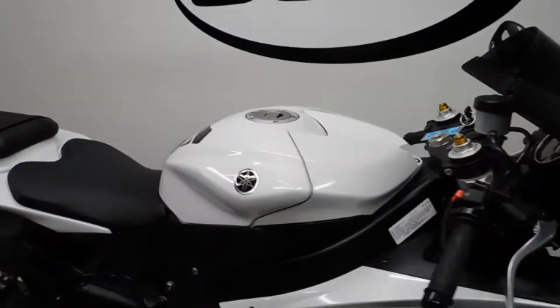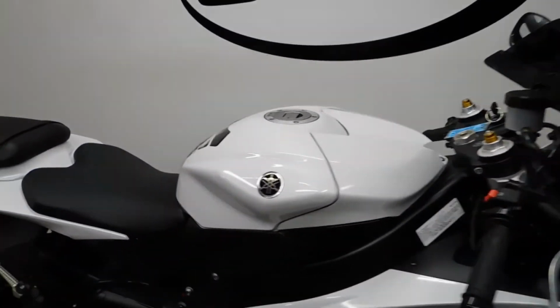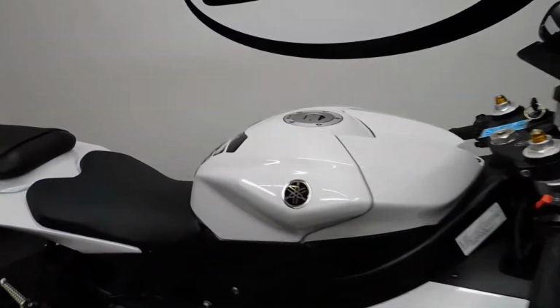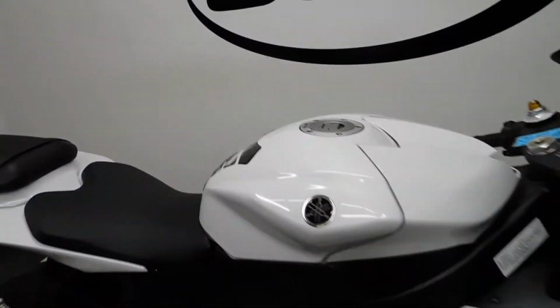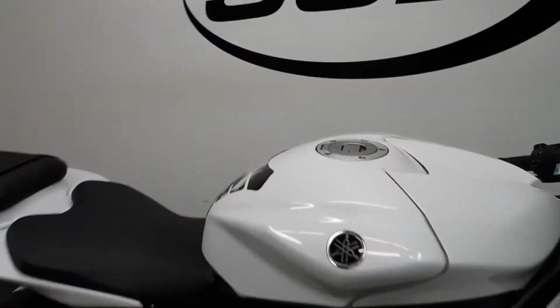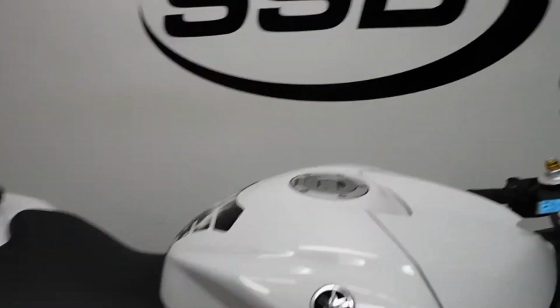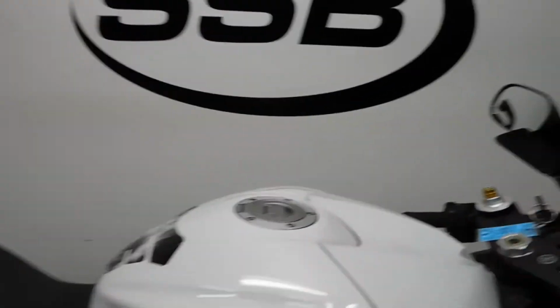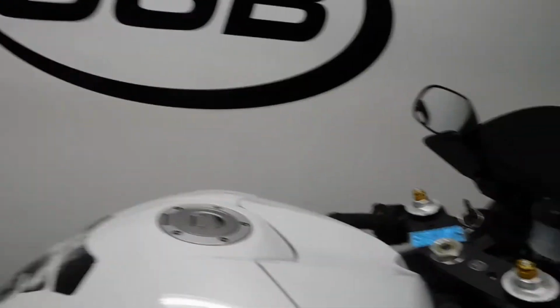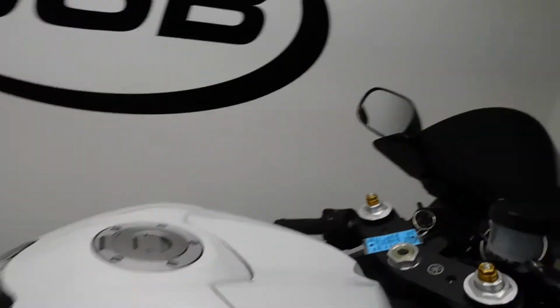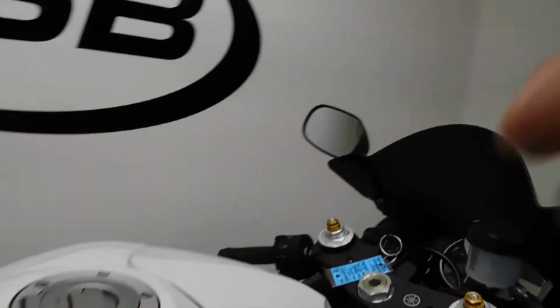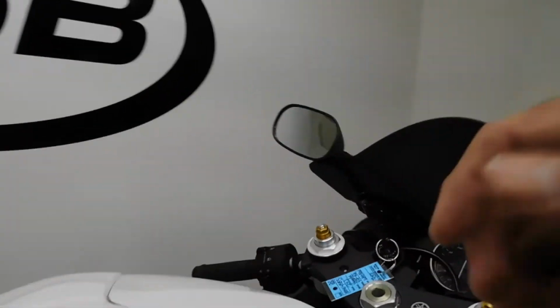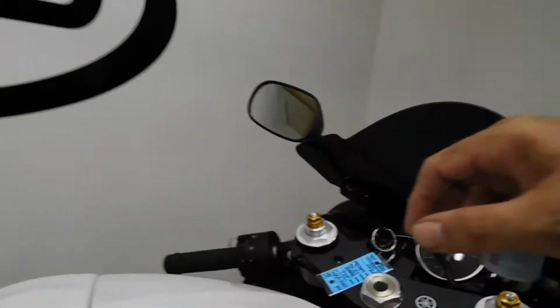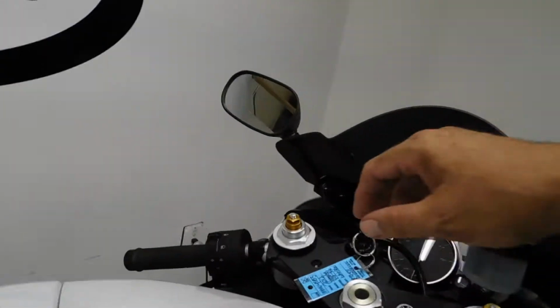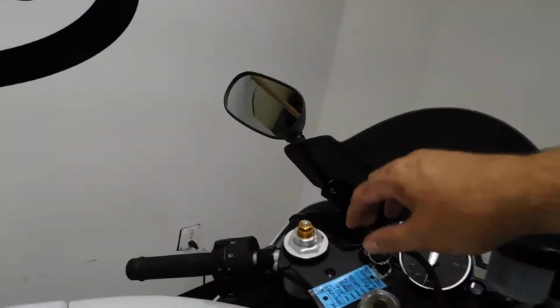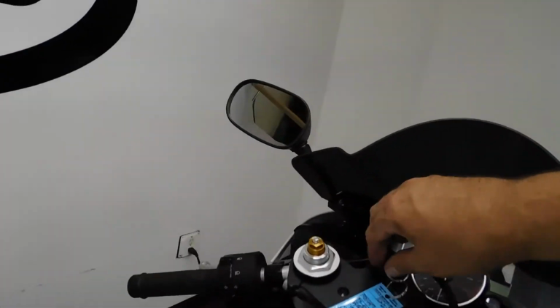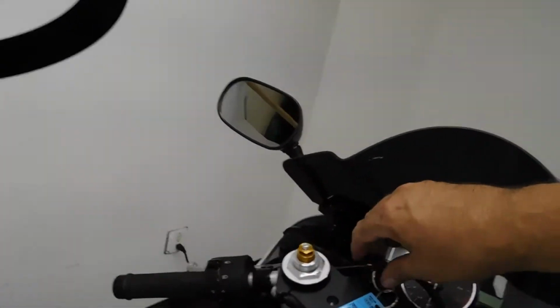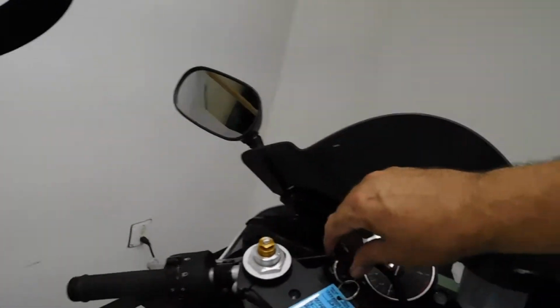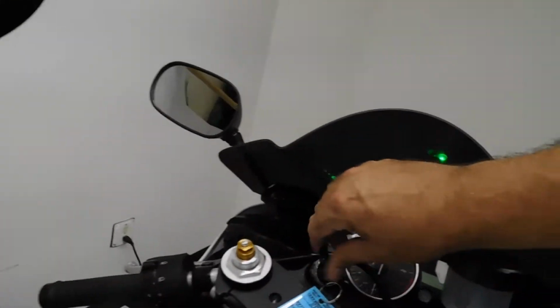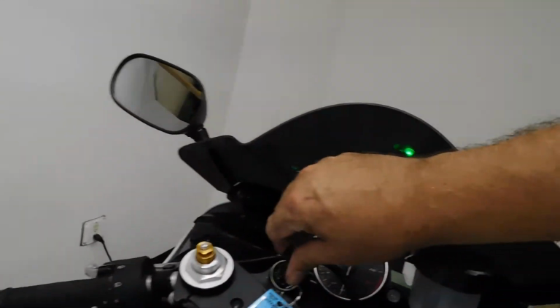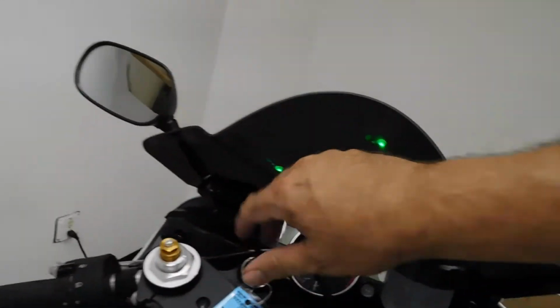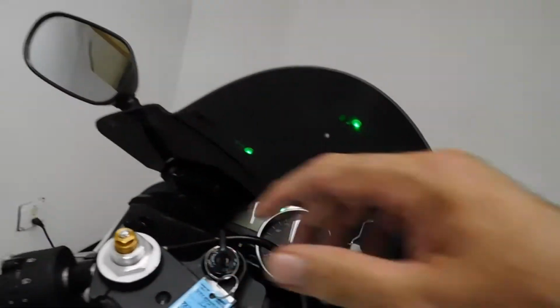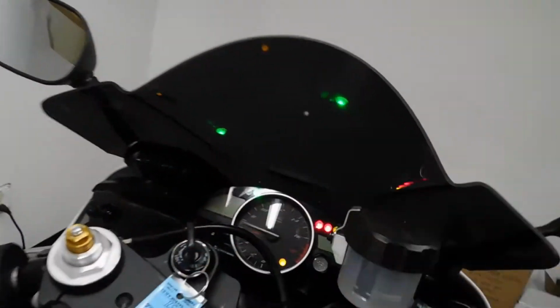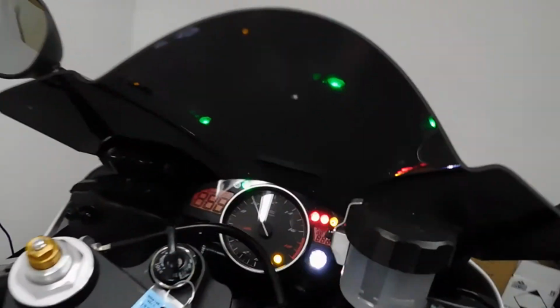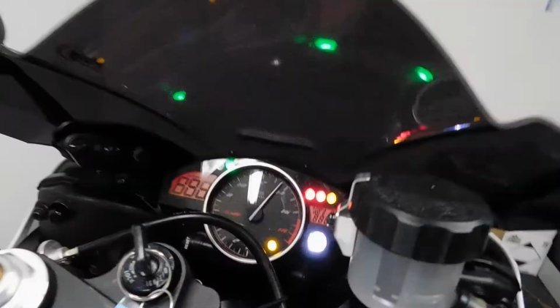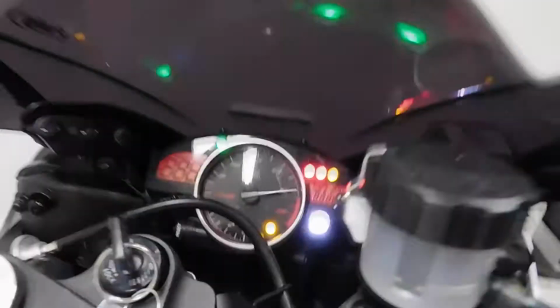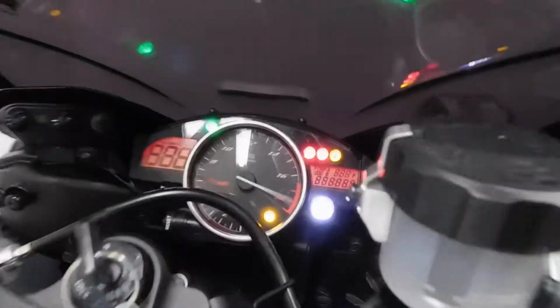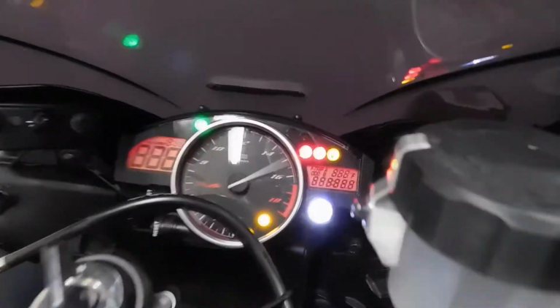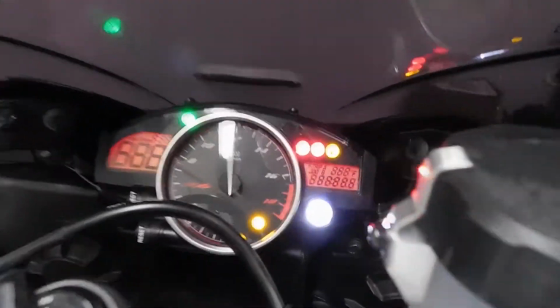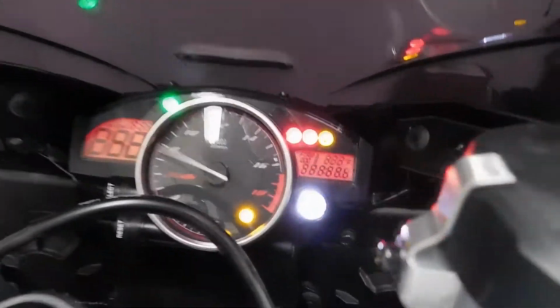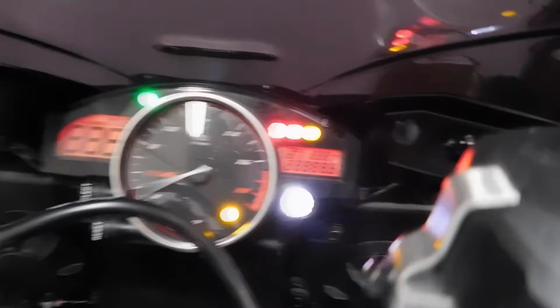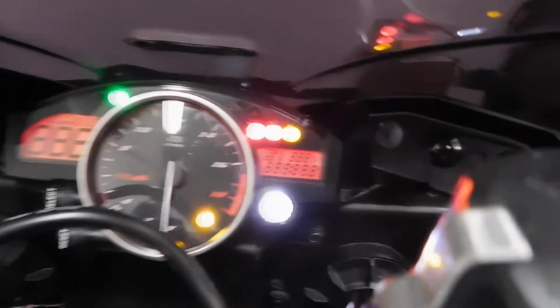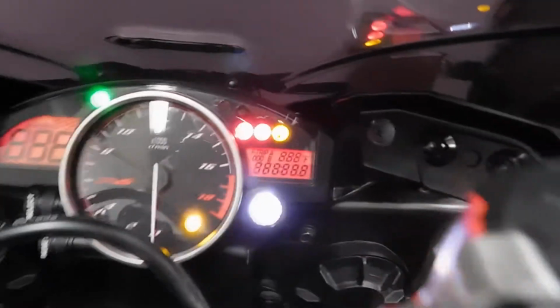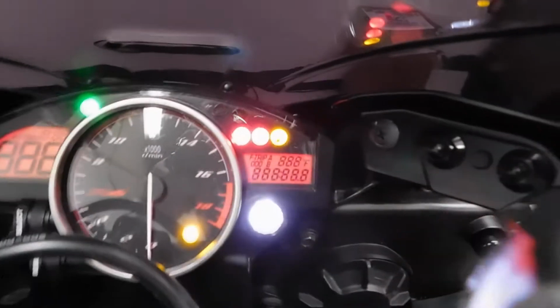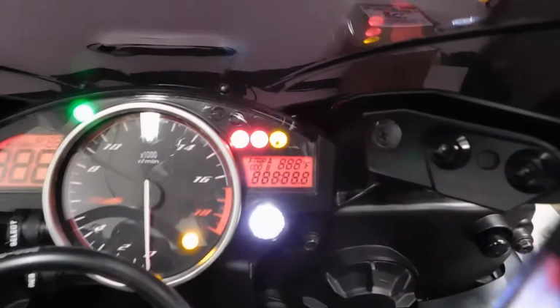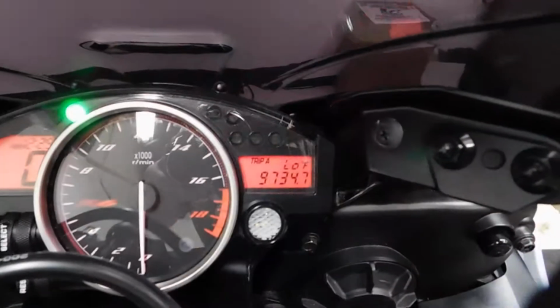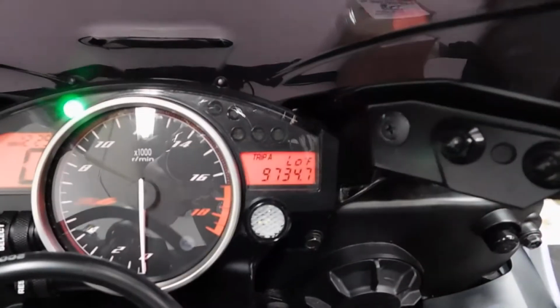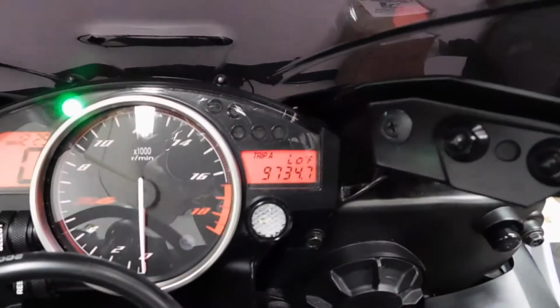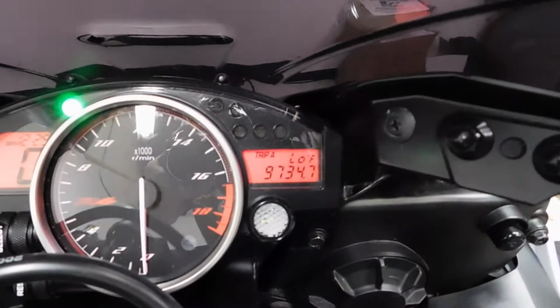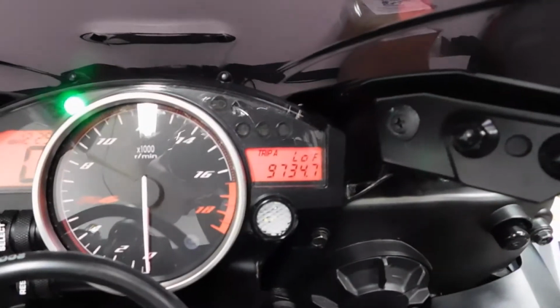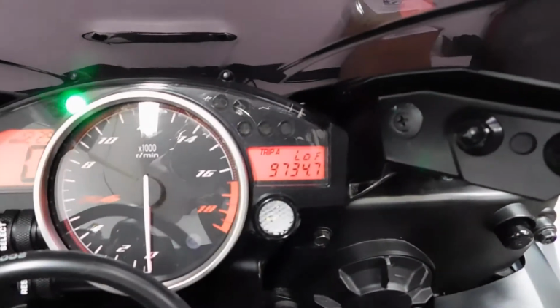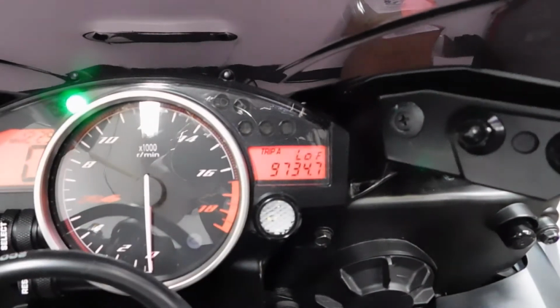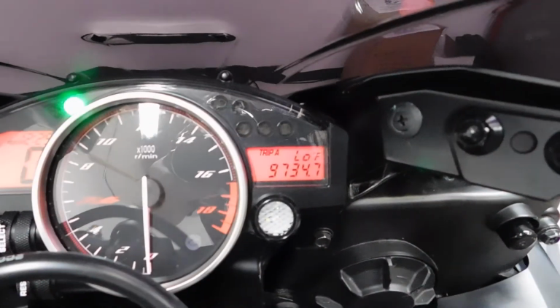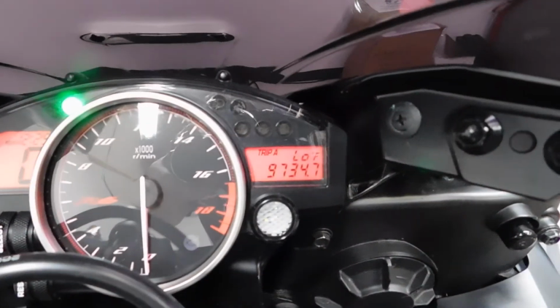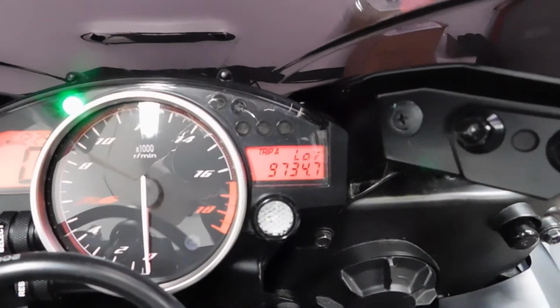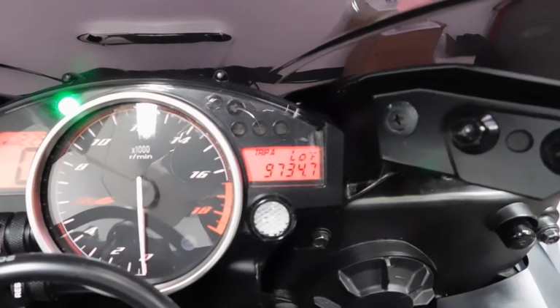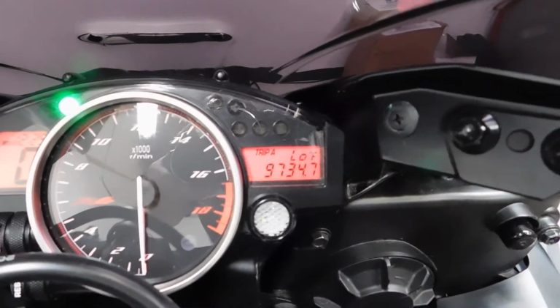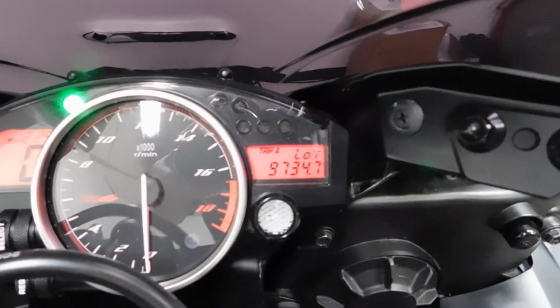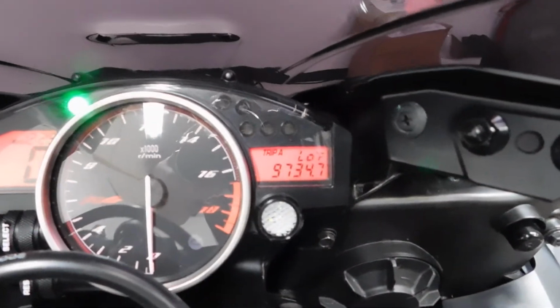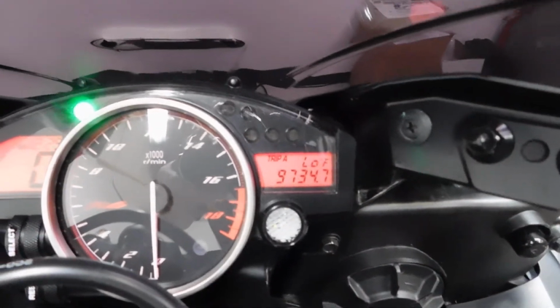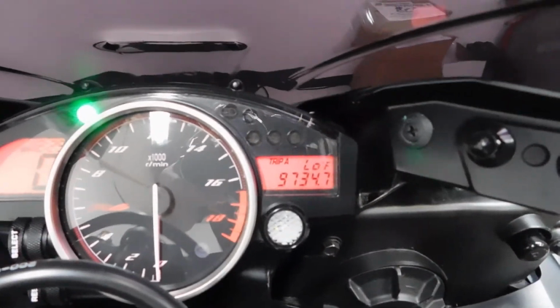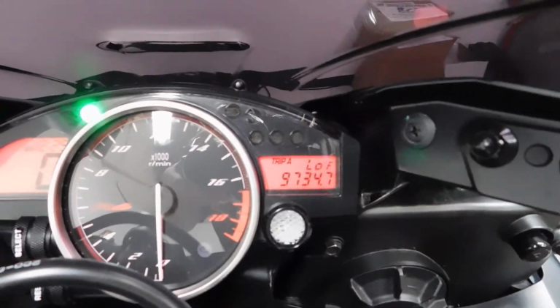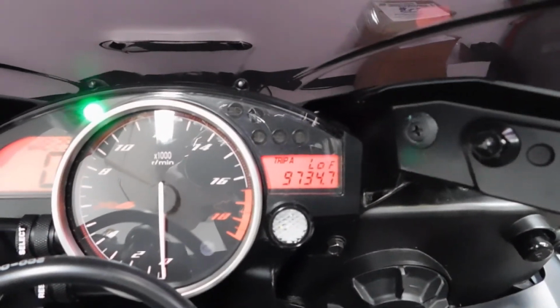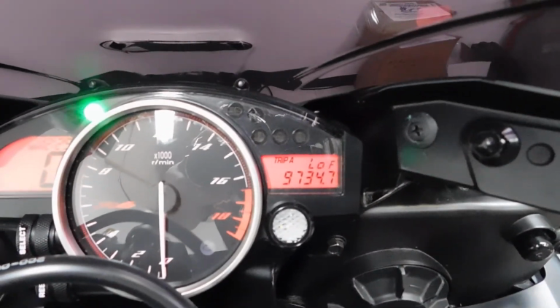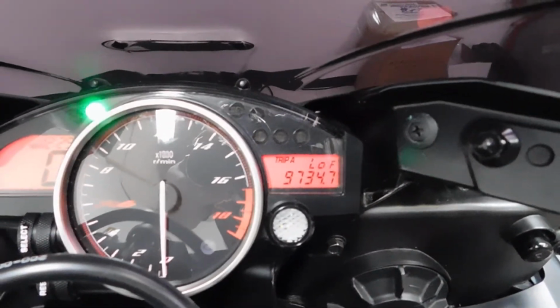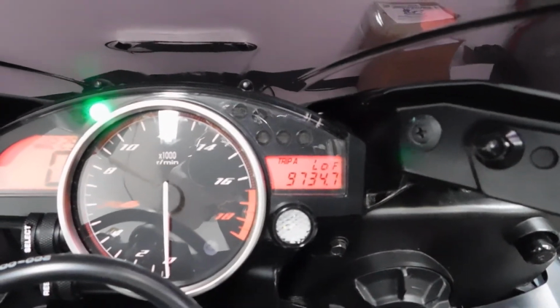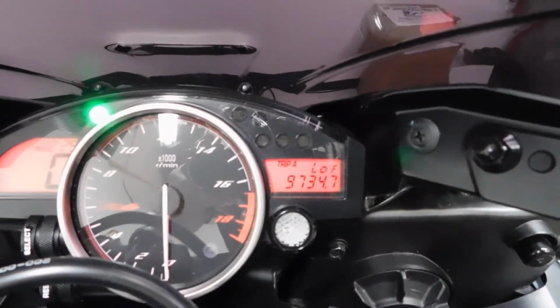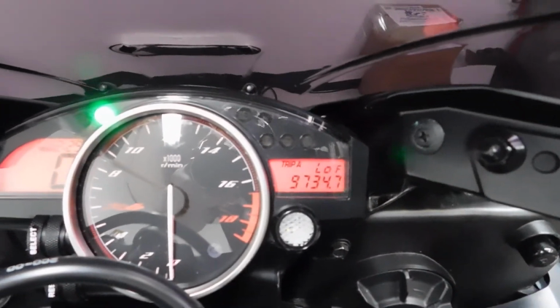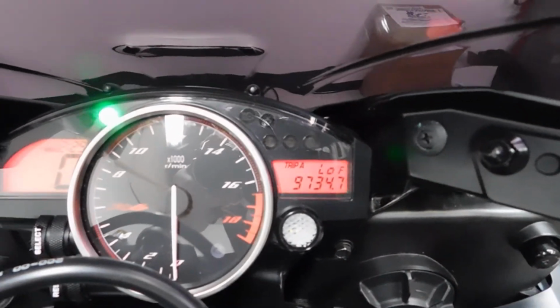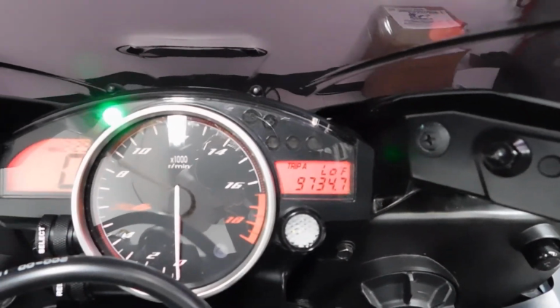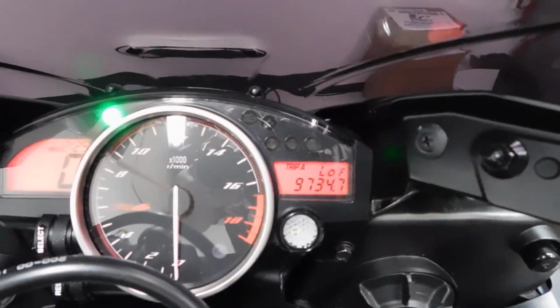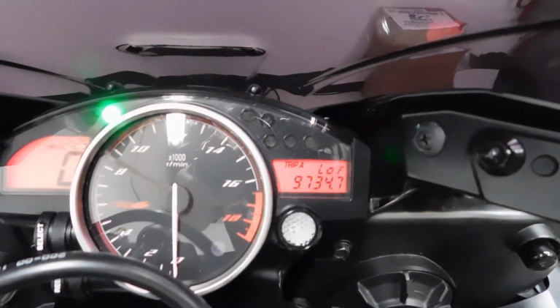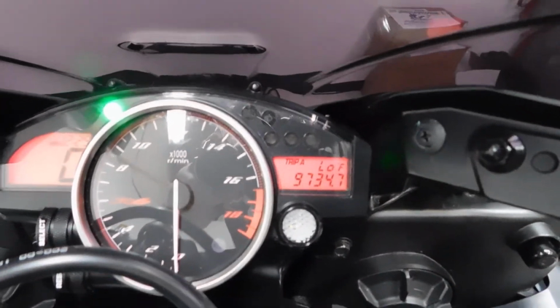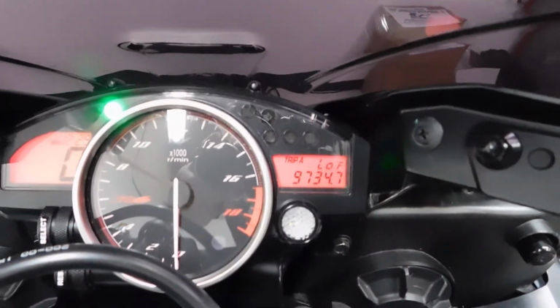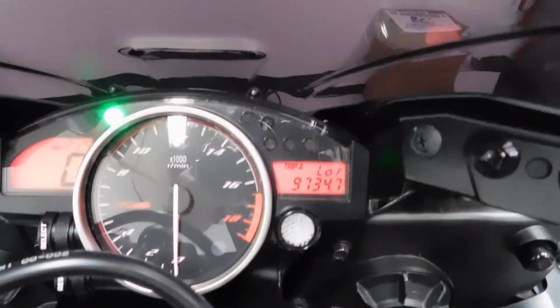Alright, let's show you those miles now. 9,734 is what's on it.